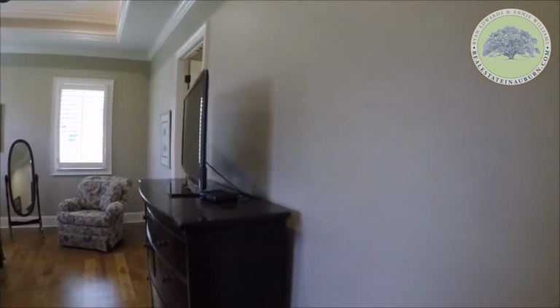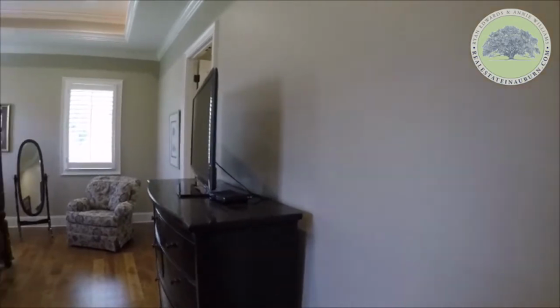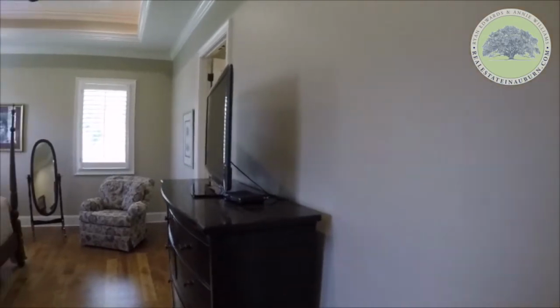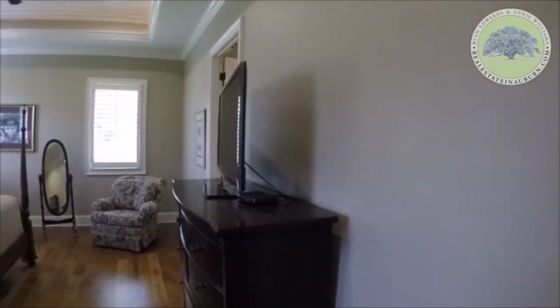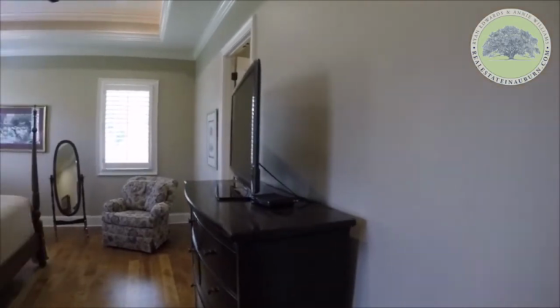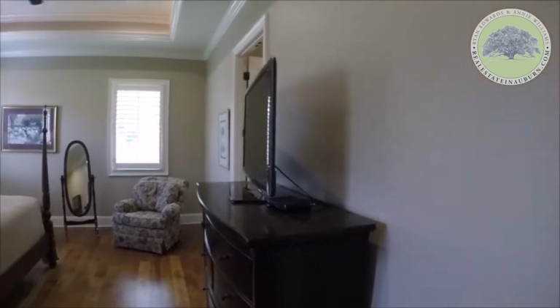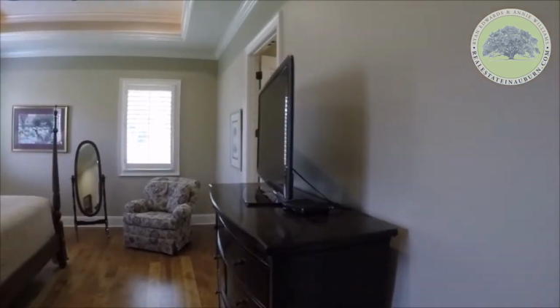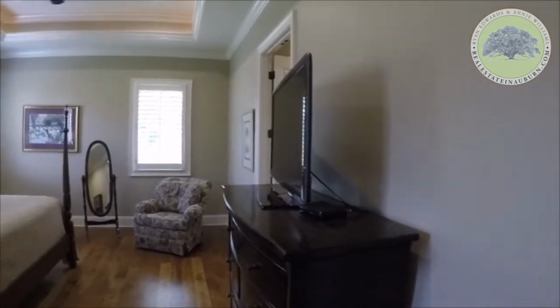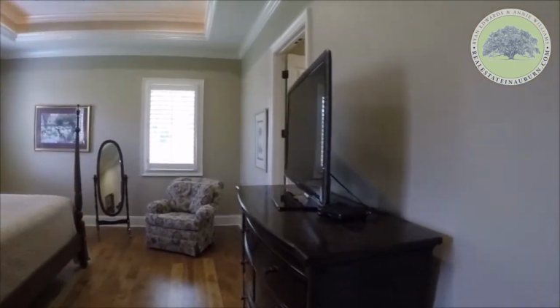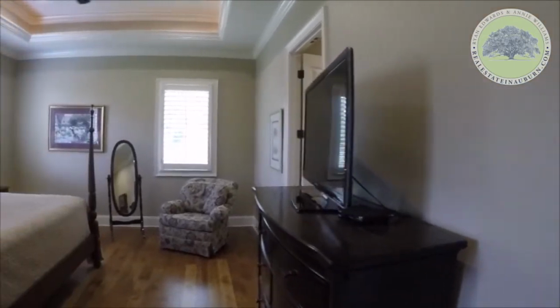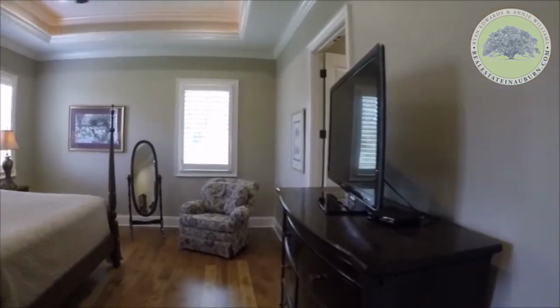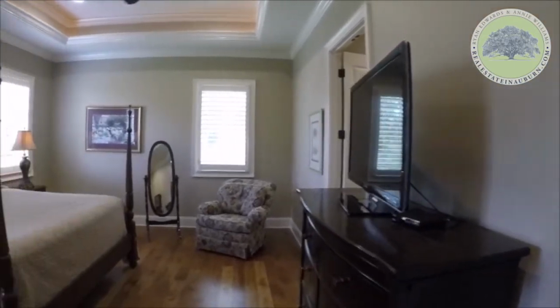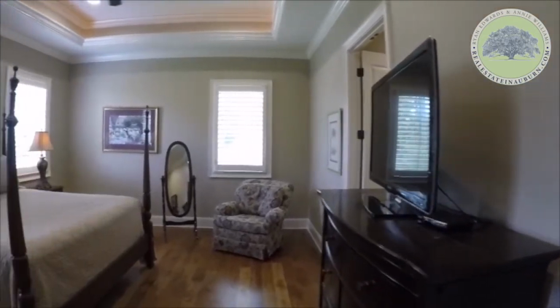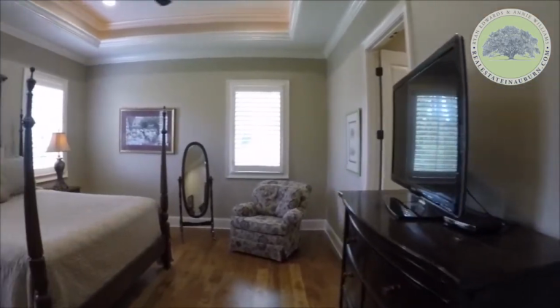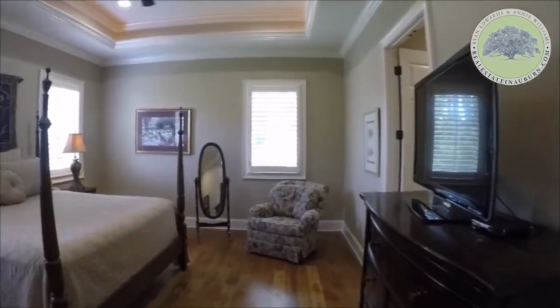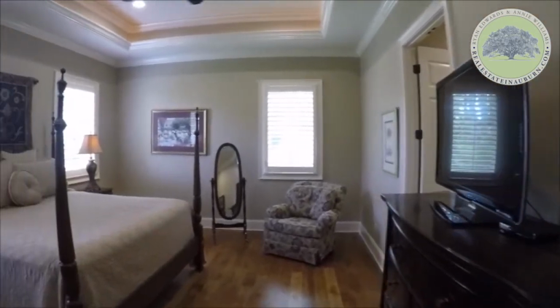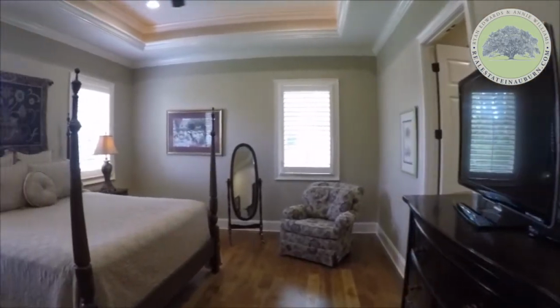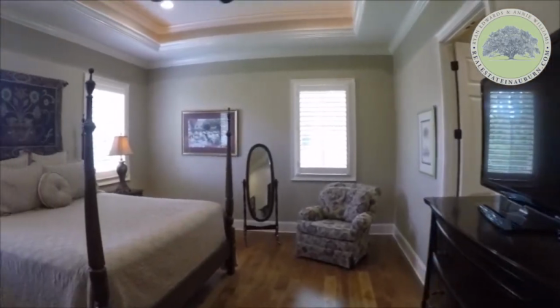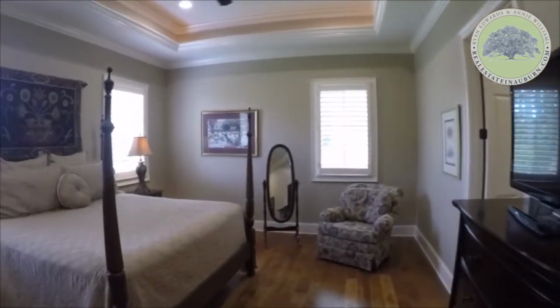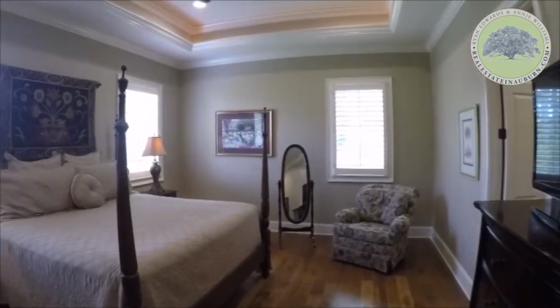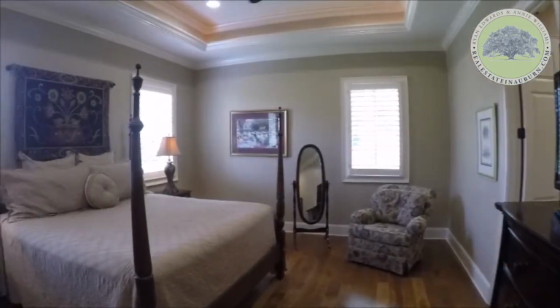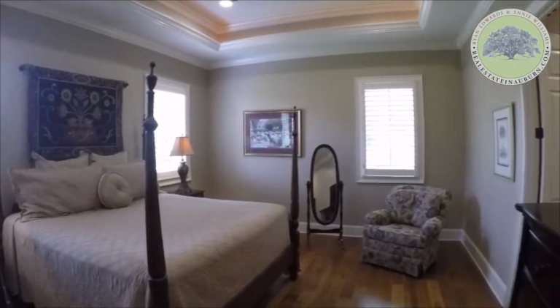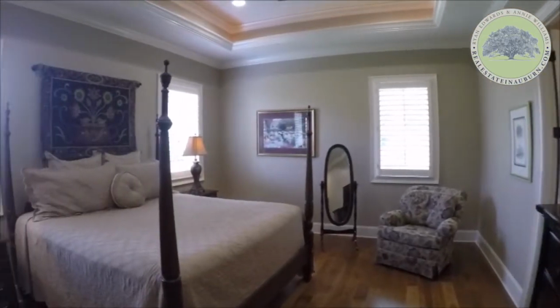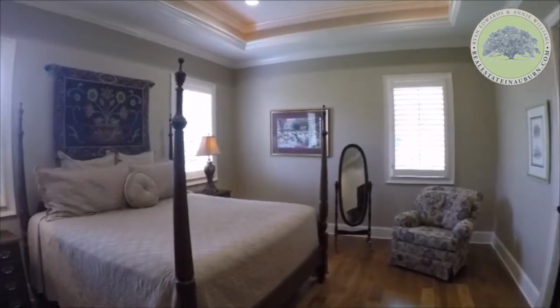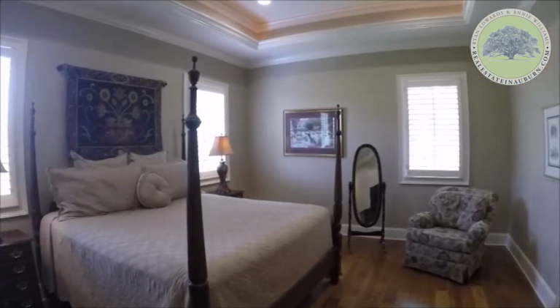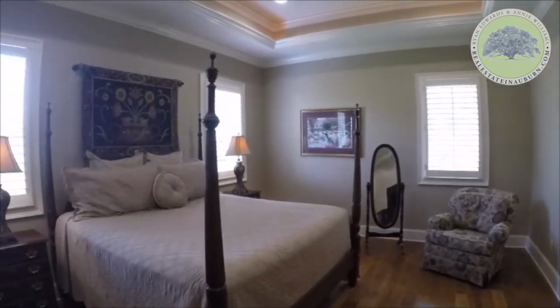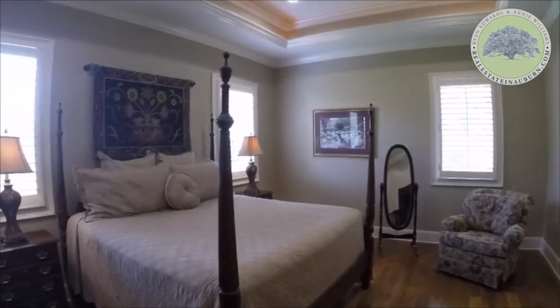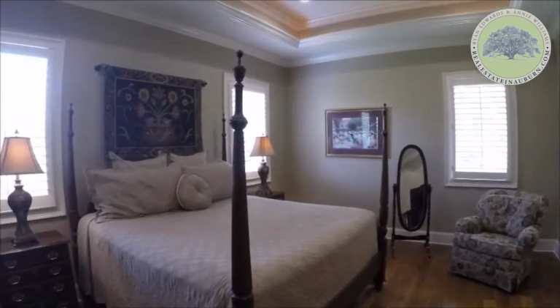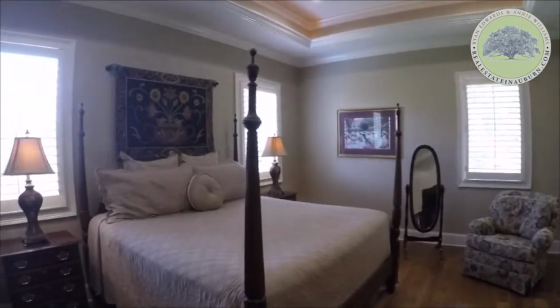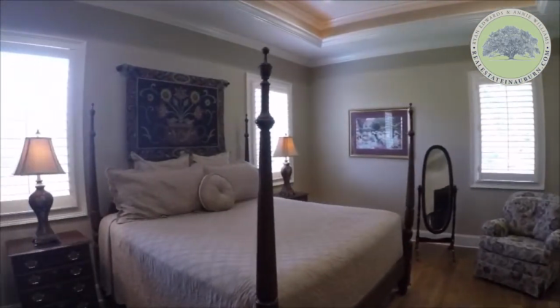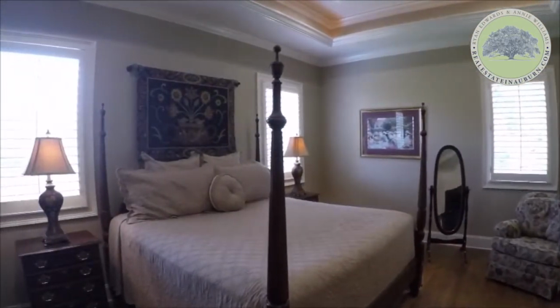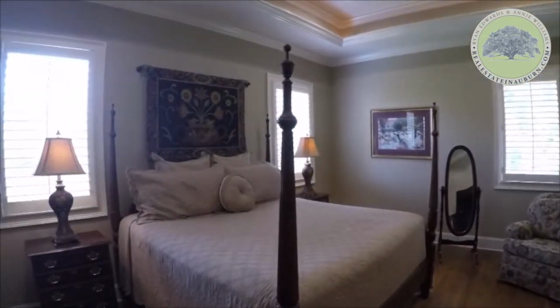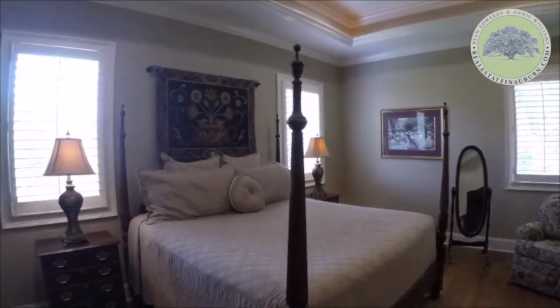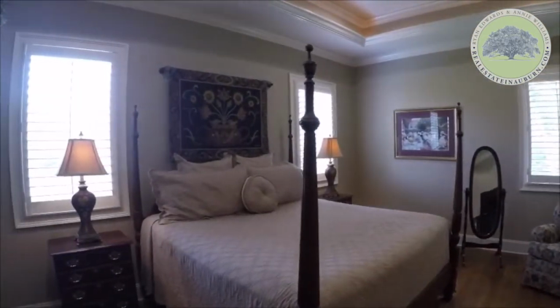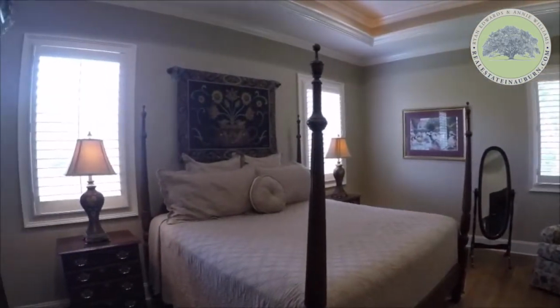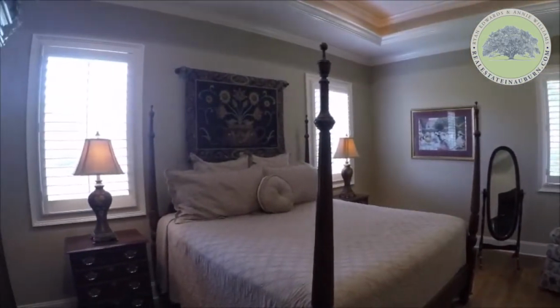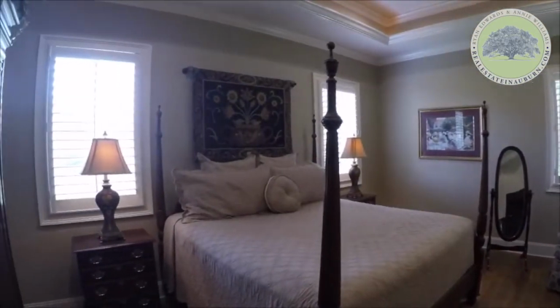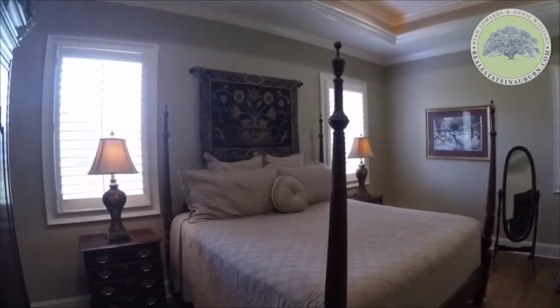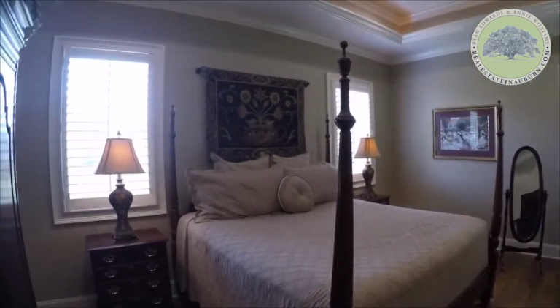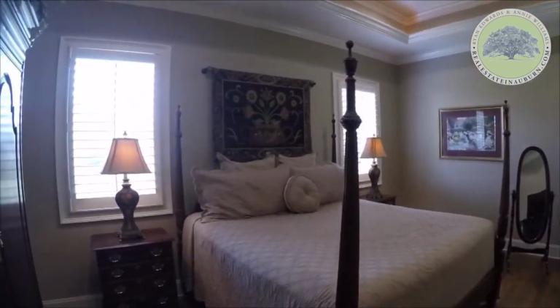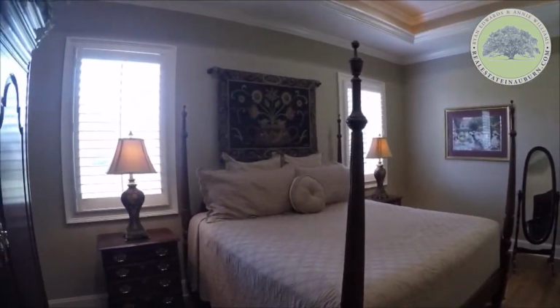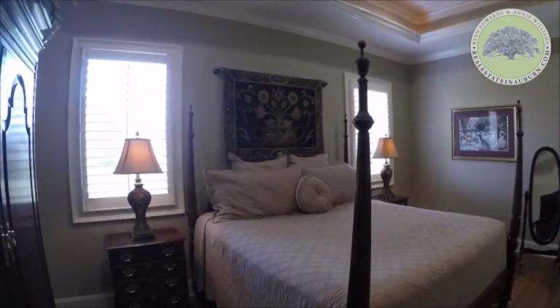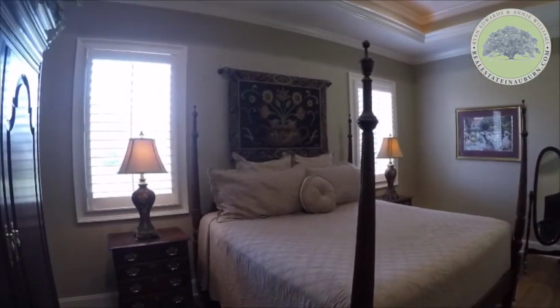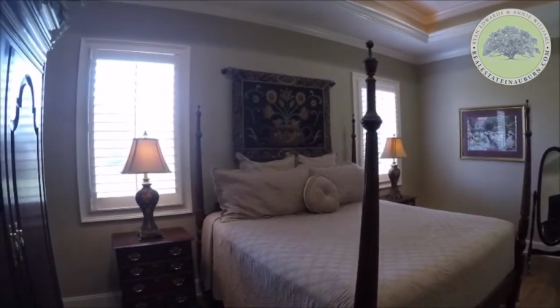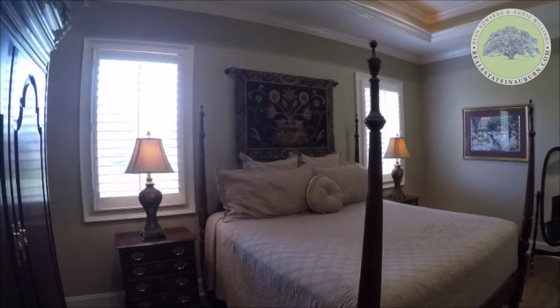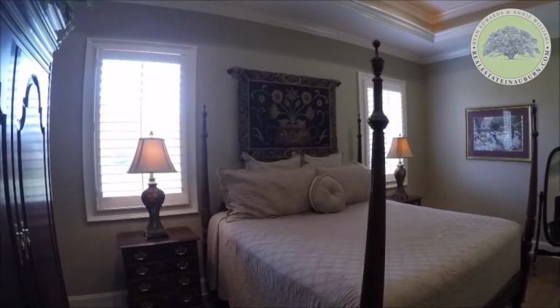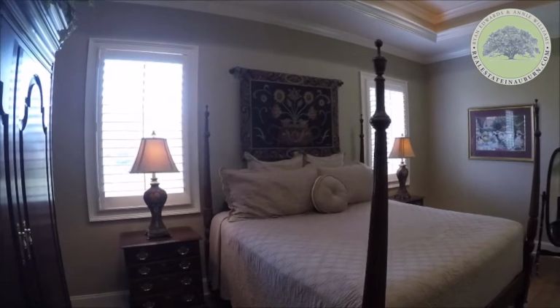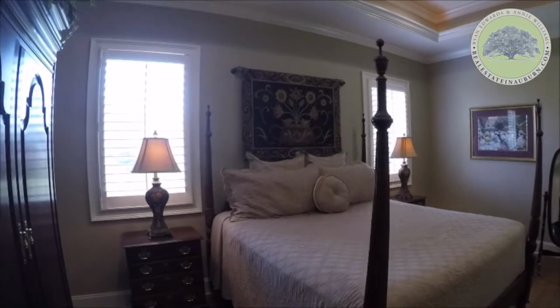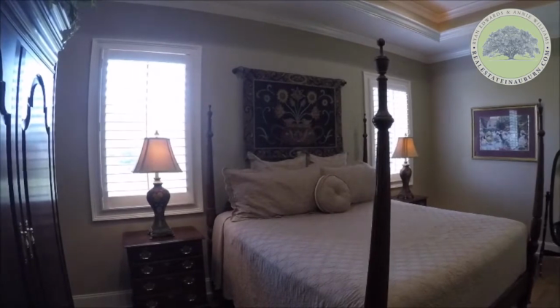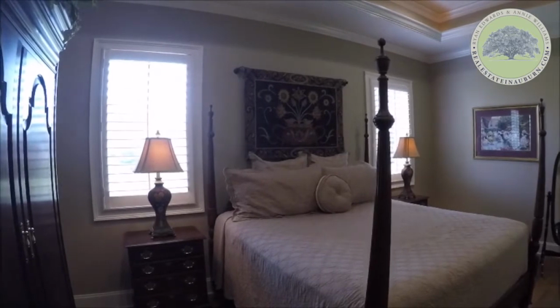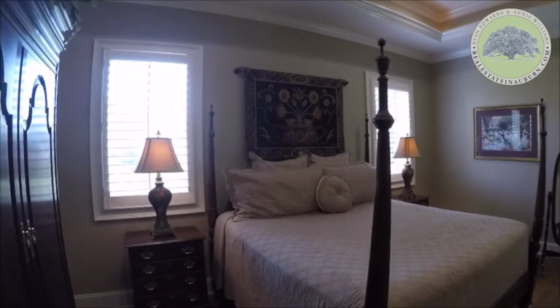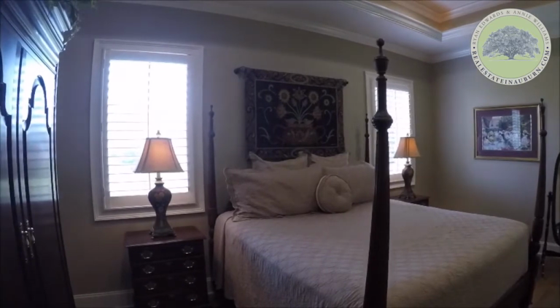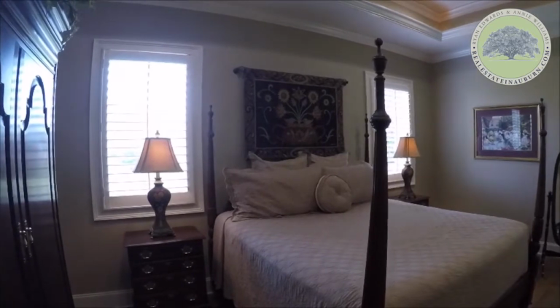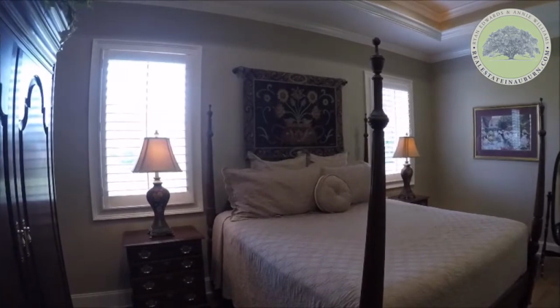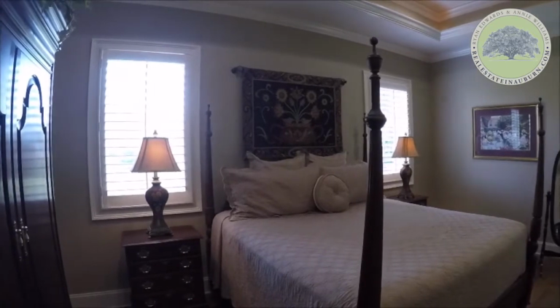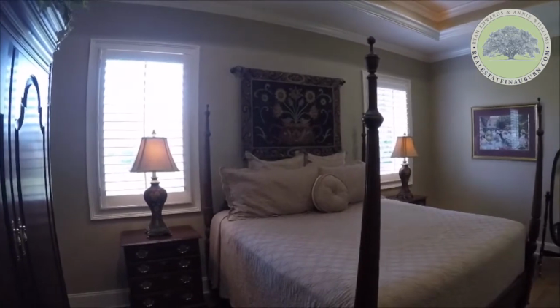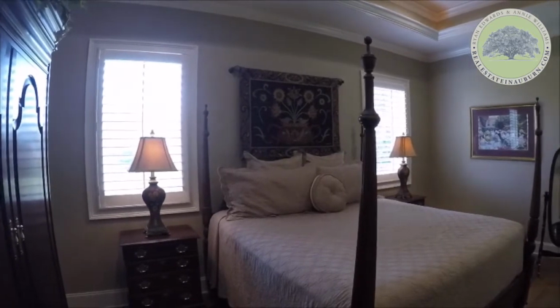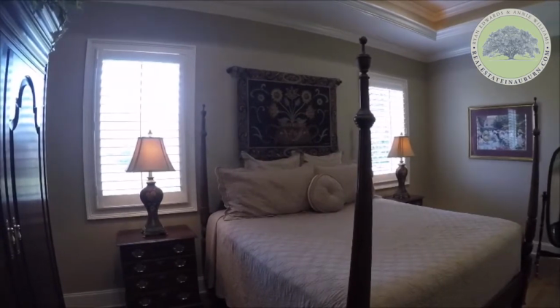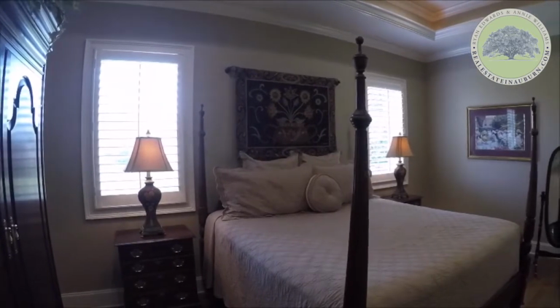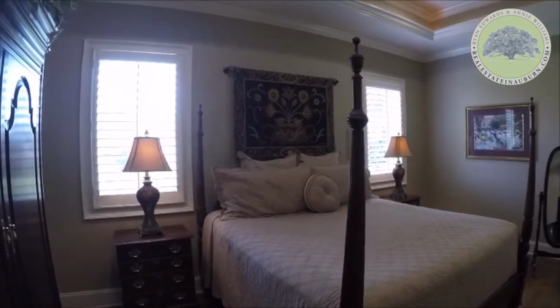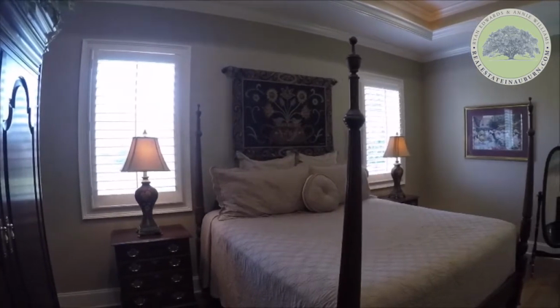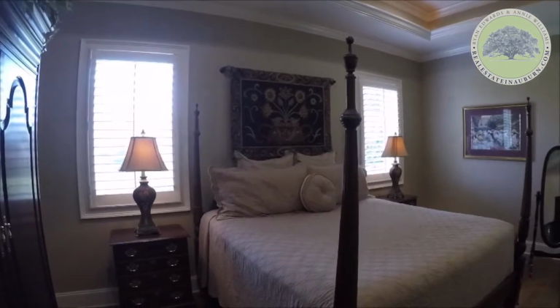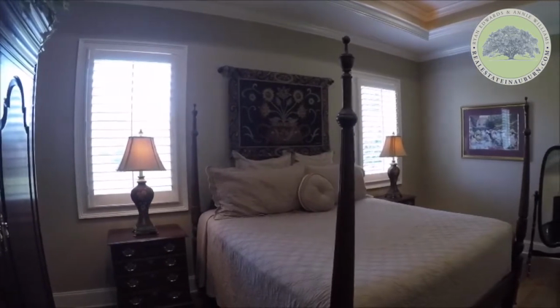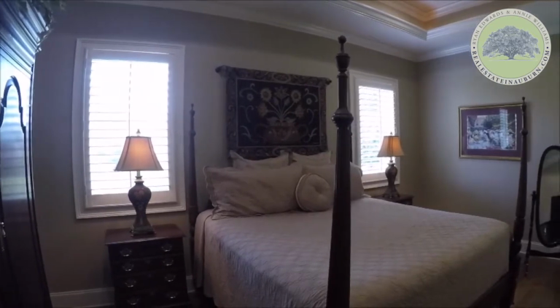The master bedroom suite features inset lighting, hardwood floors, and double closets with built-in shelving.